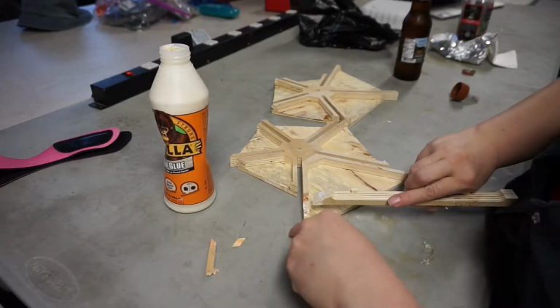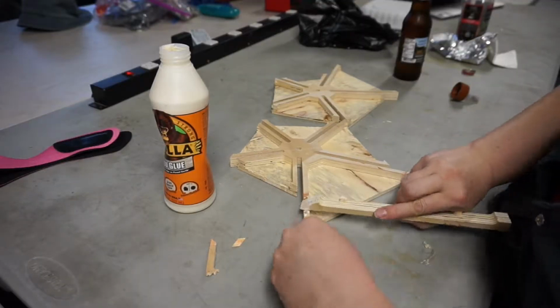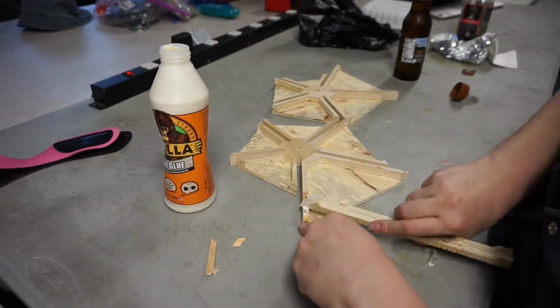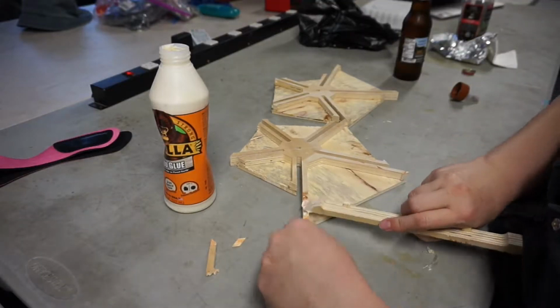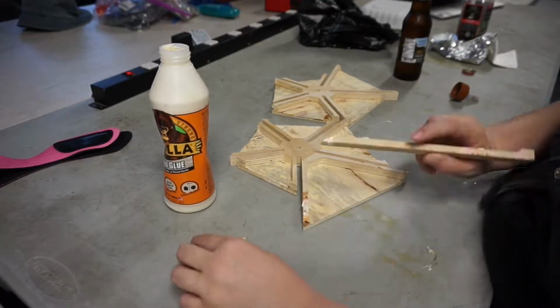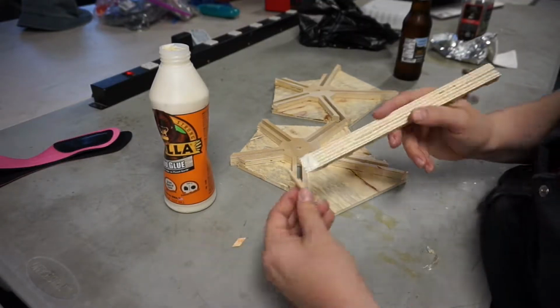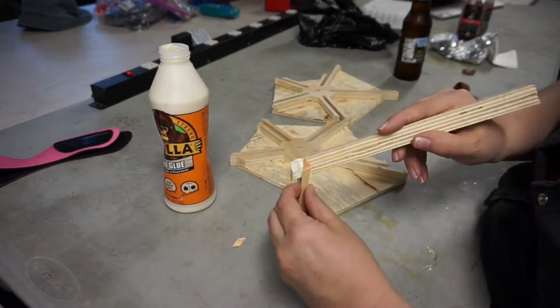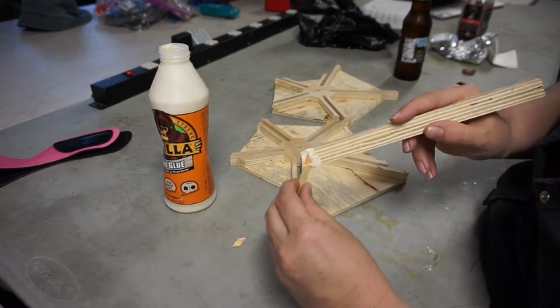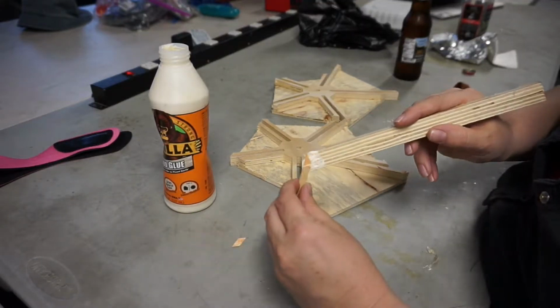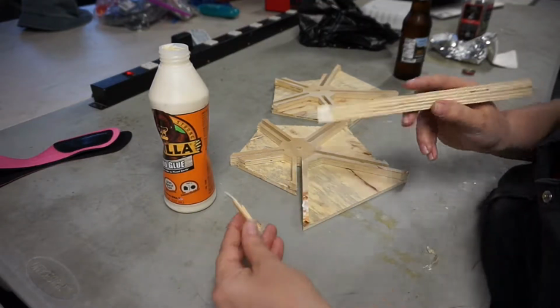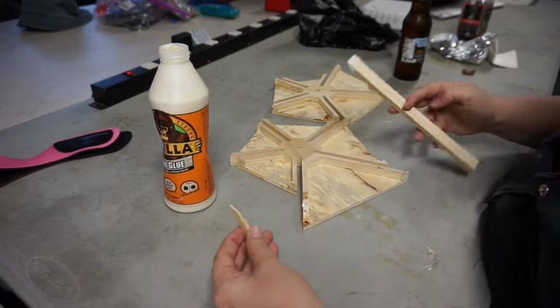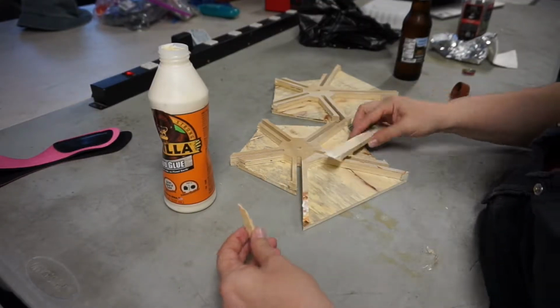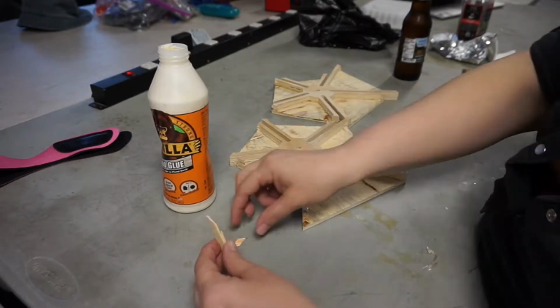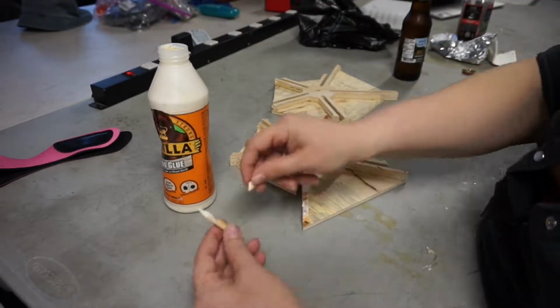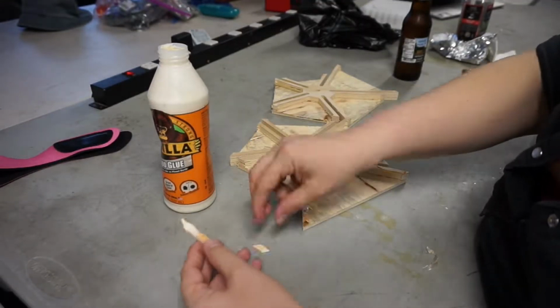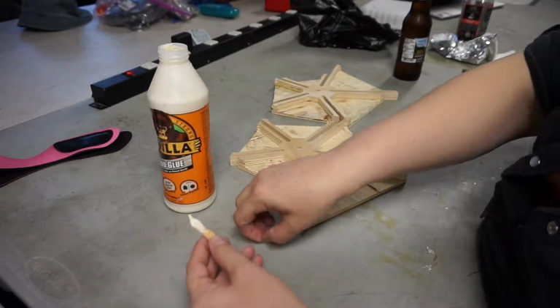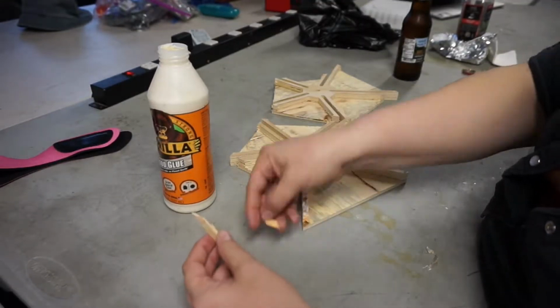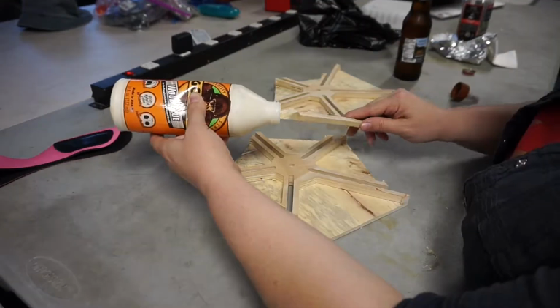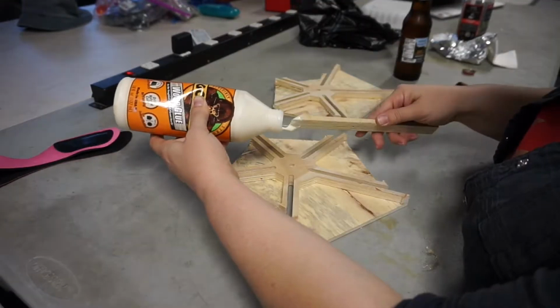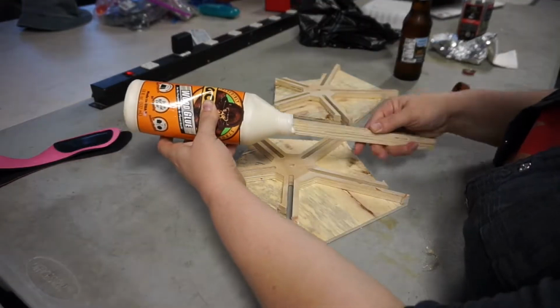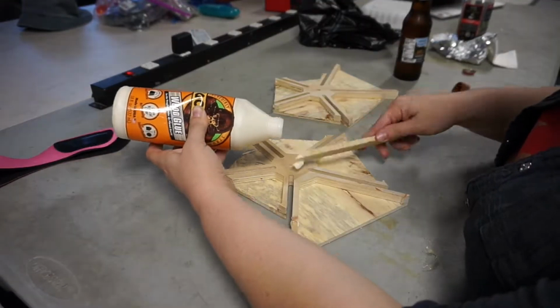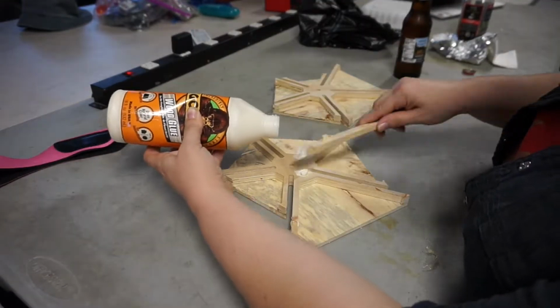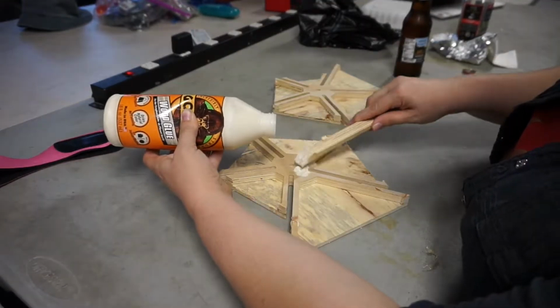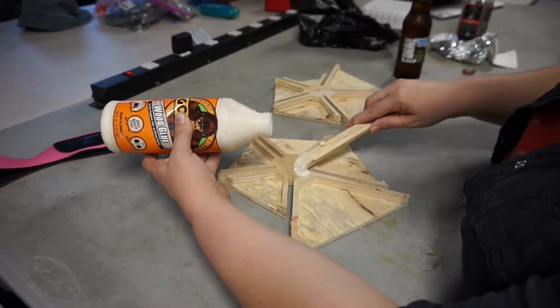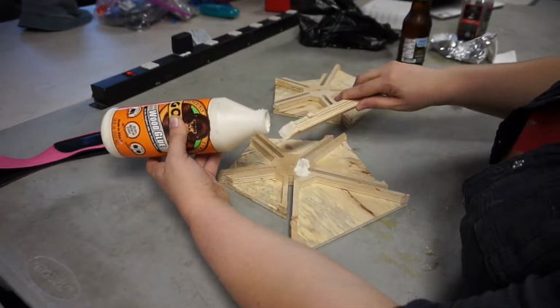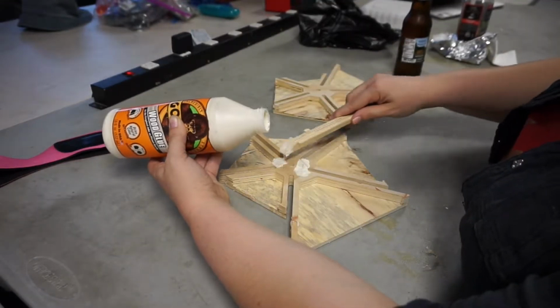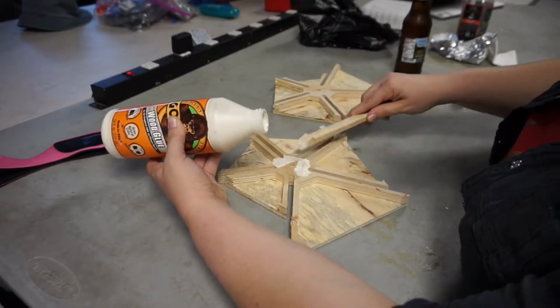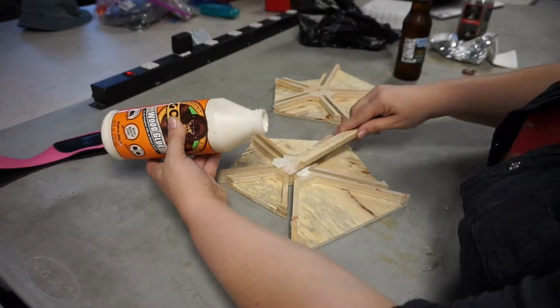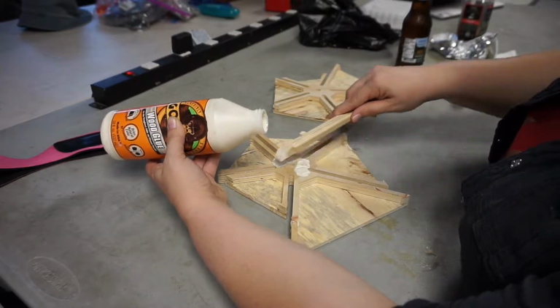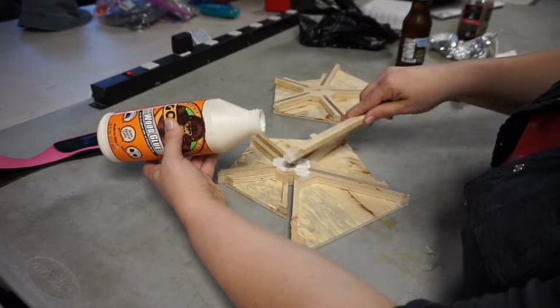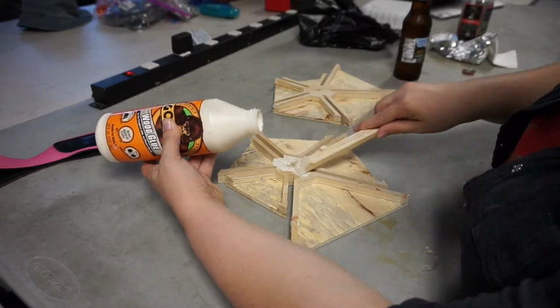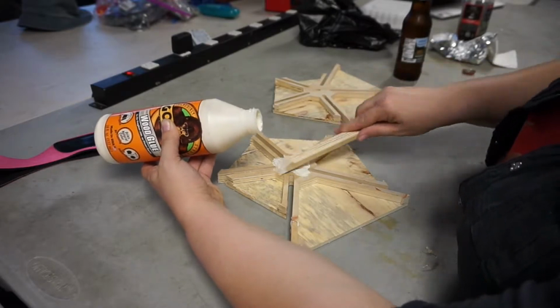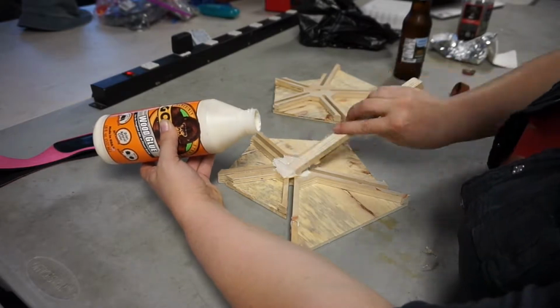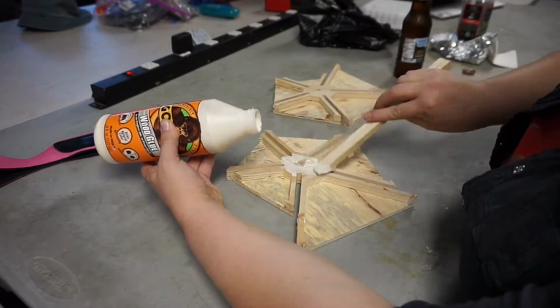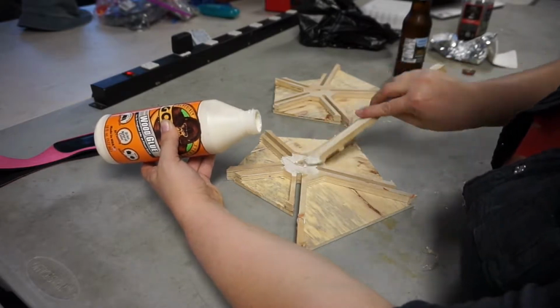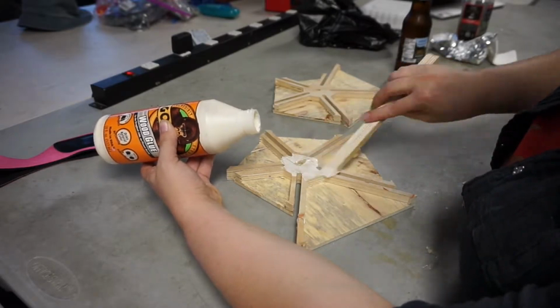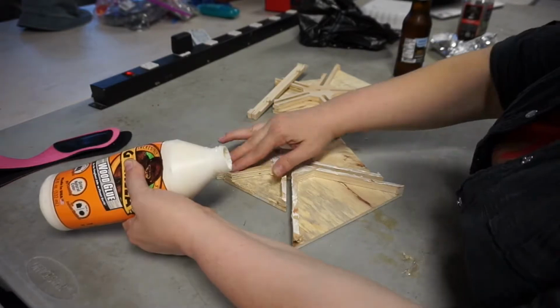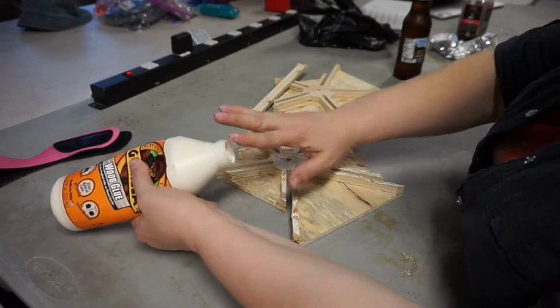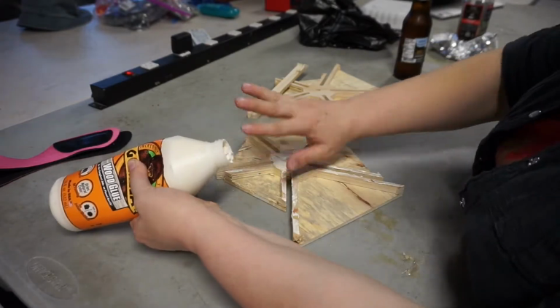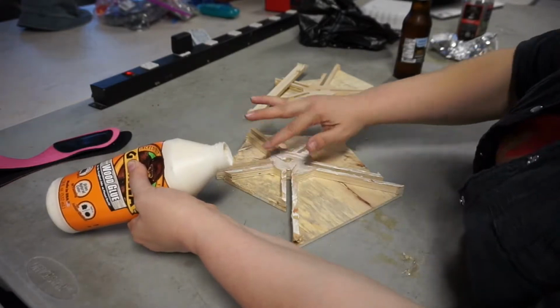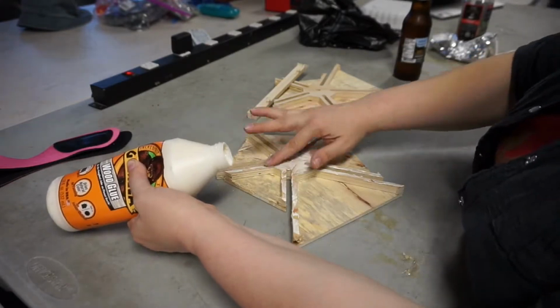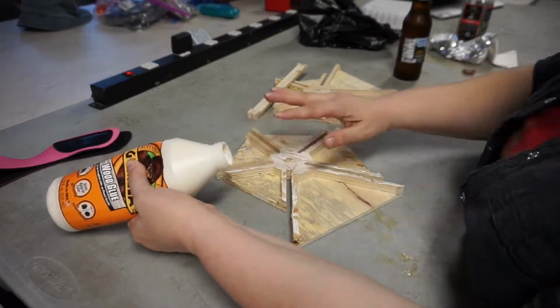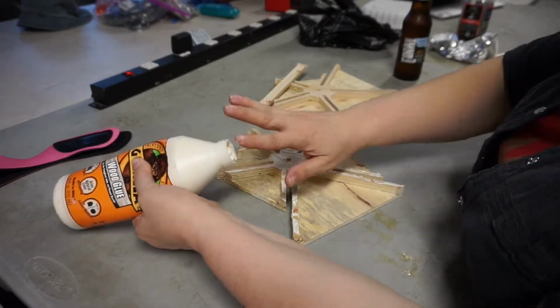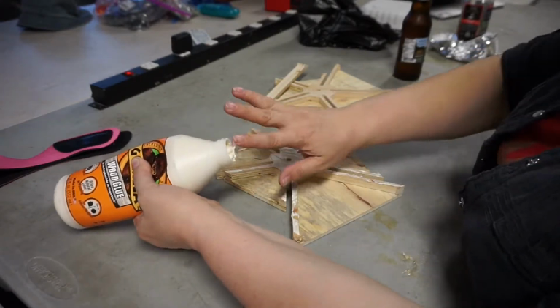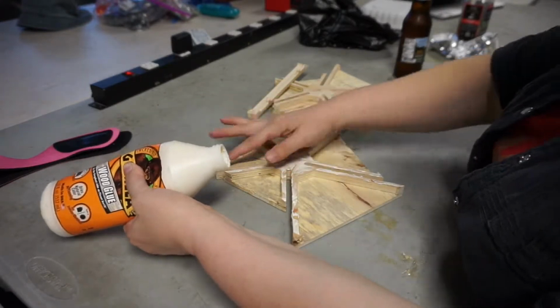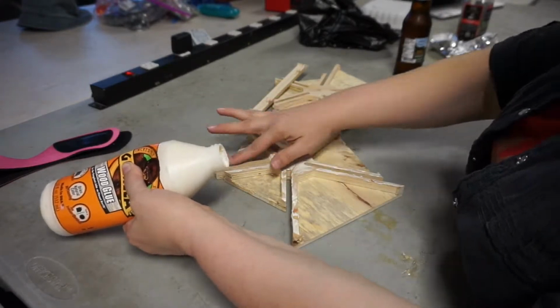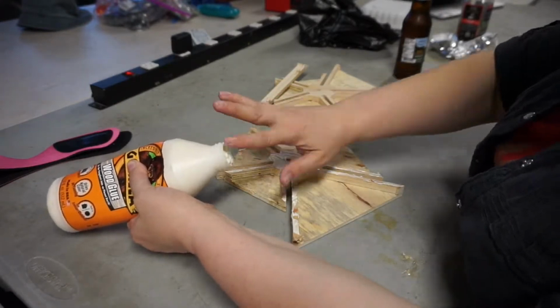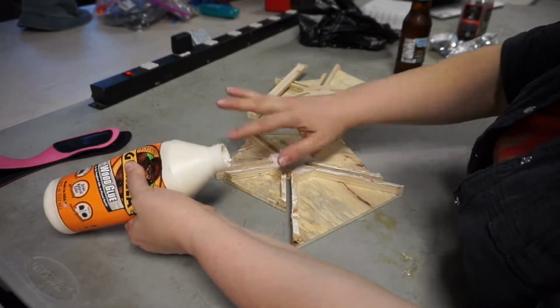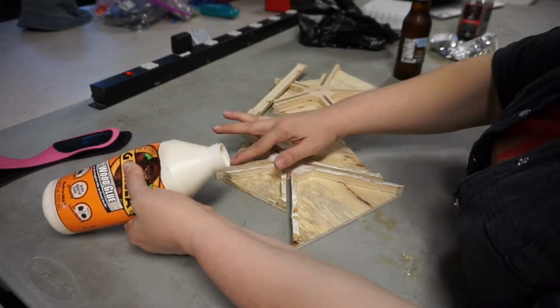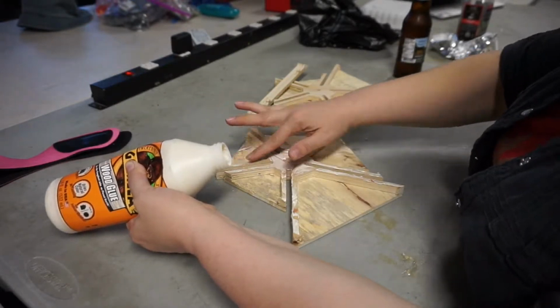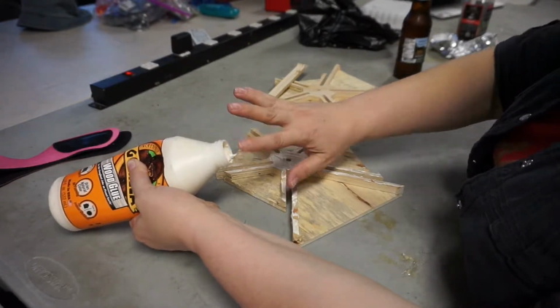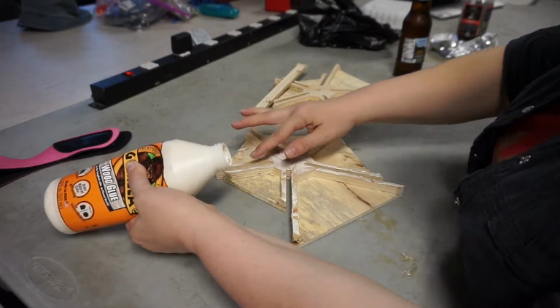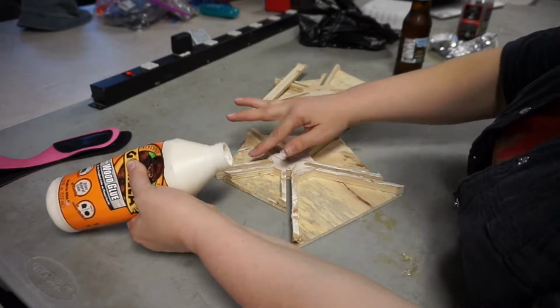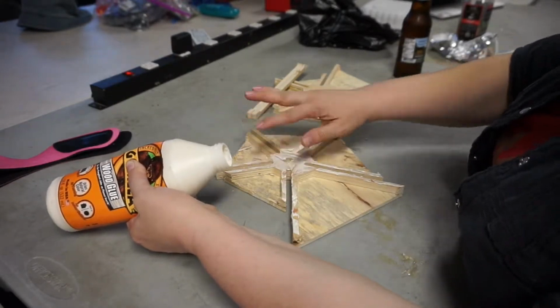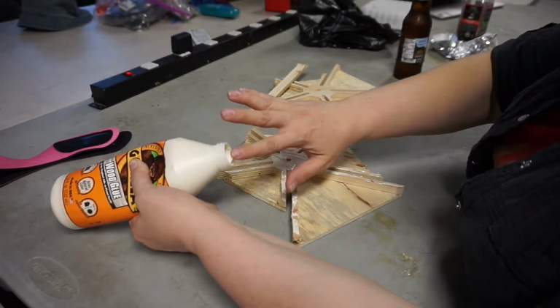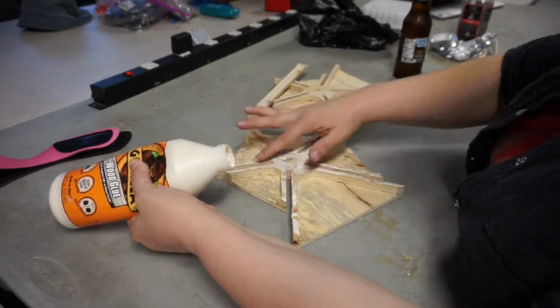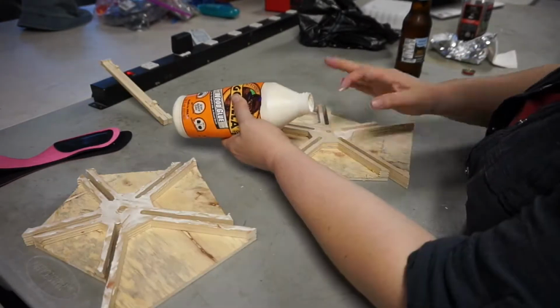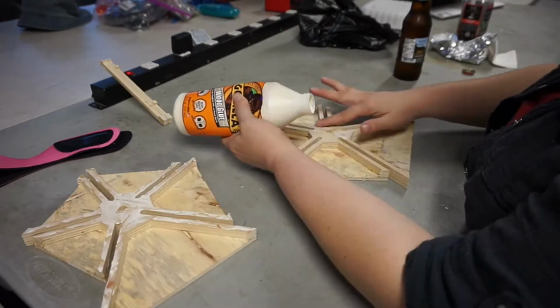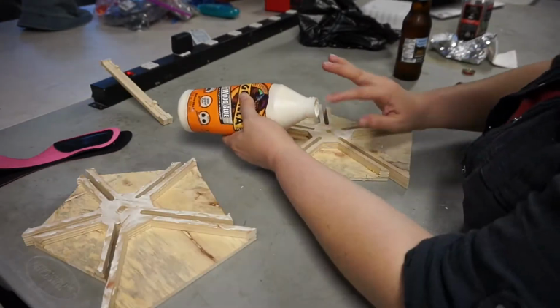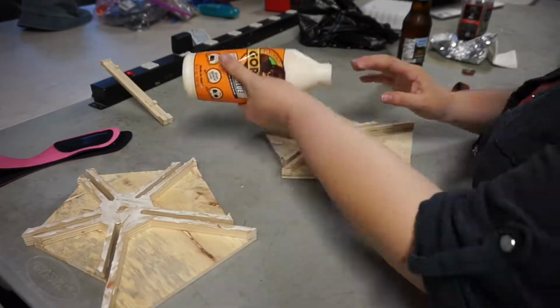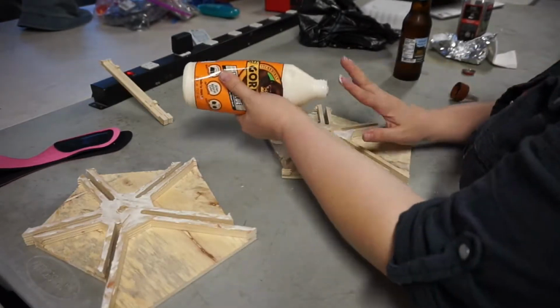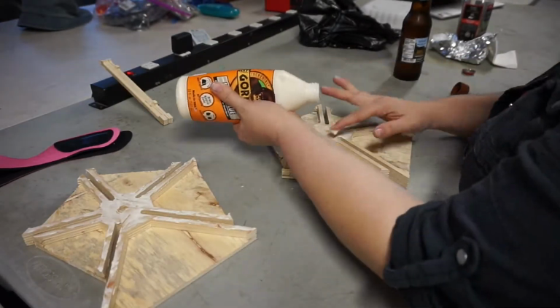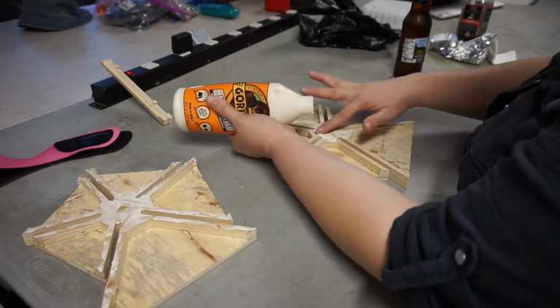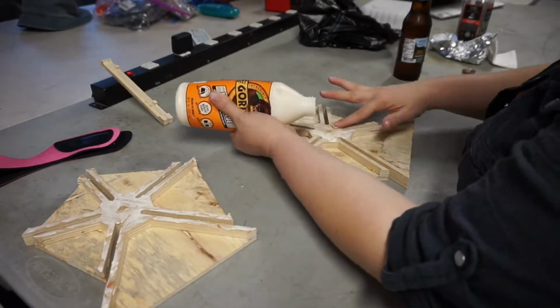Somehow the only wood glue I could locate at Crash that day was disinclined to behave like proper wood glue going through a nozzle, so I applied it like this.